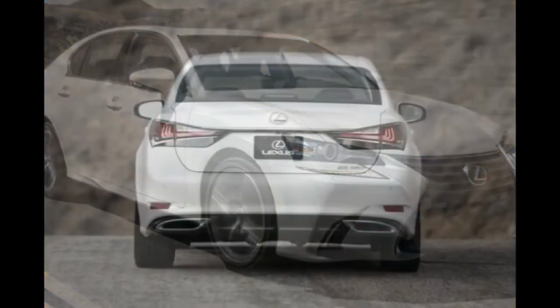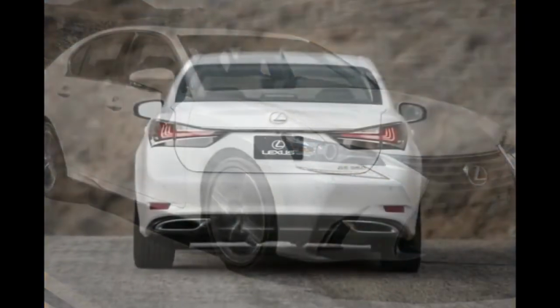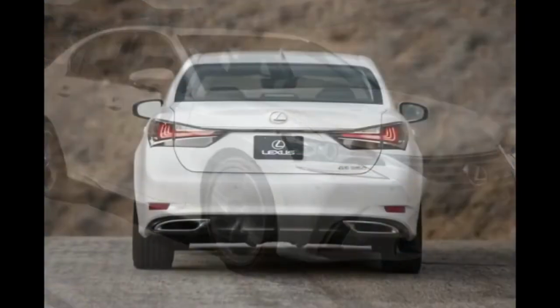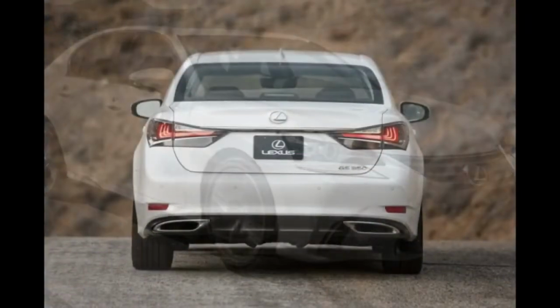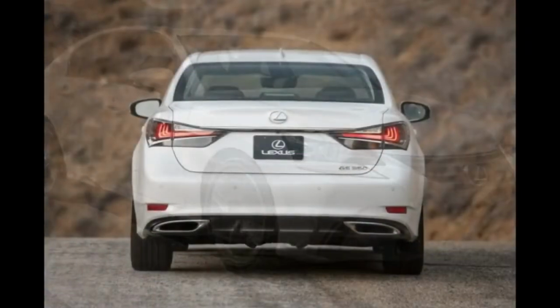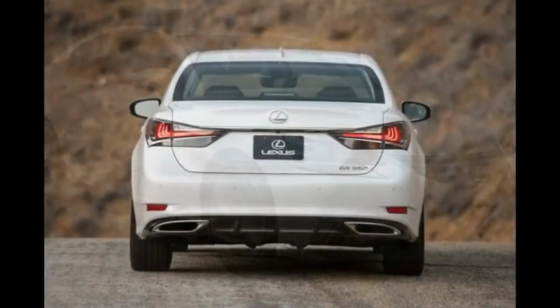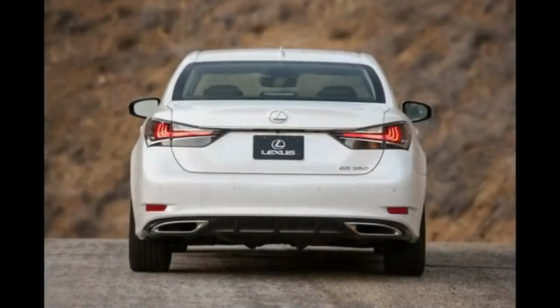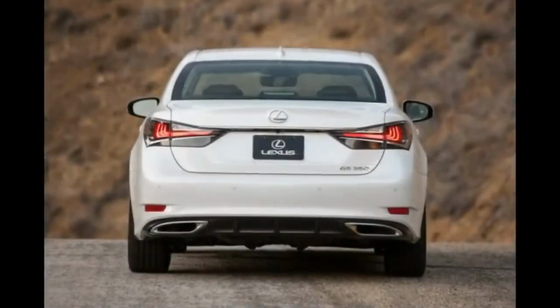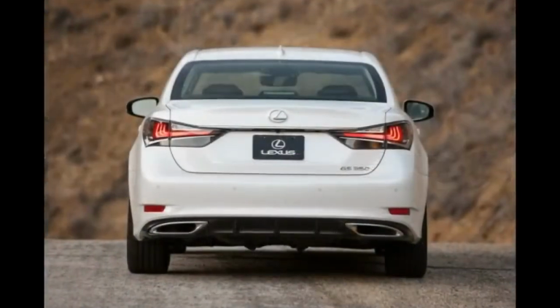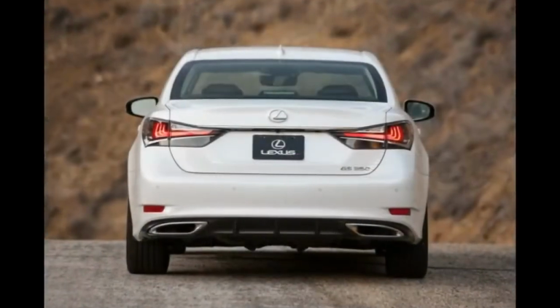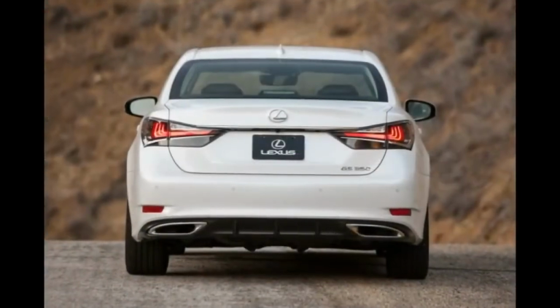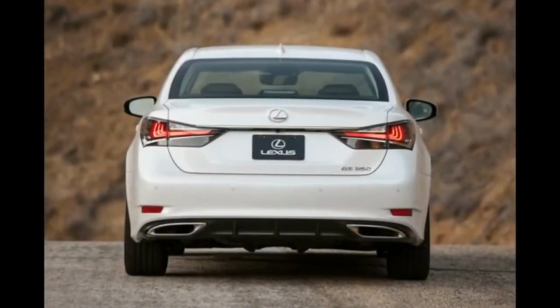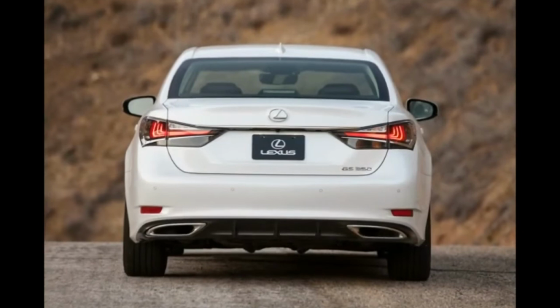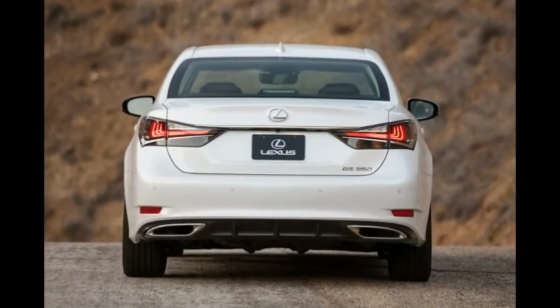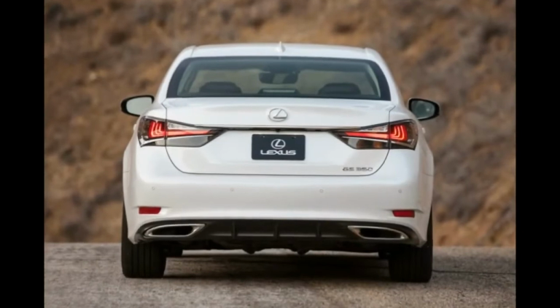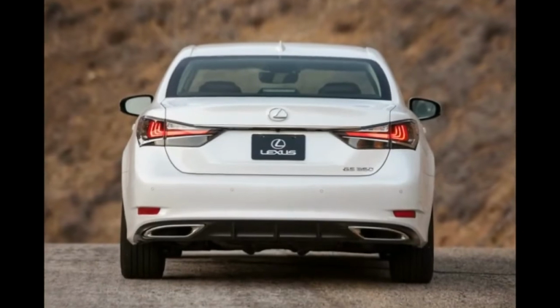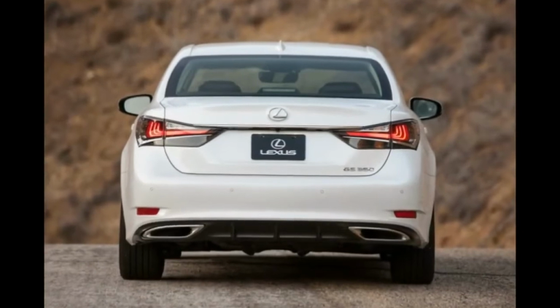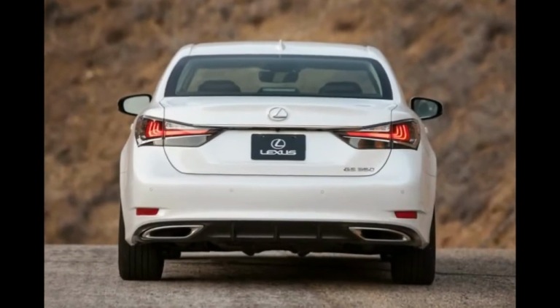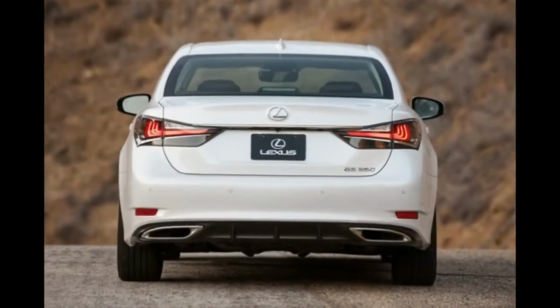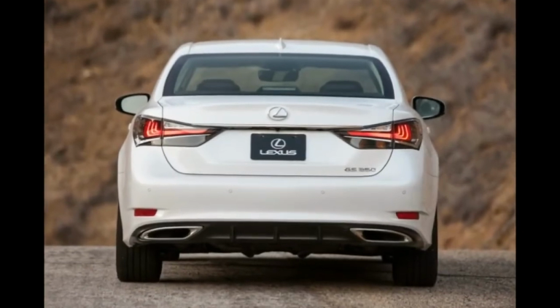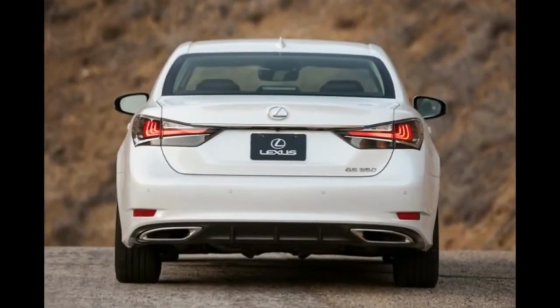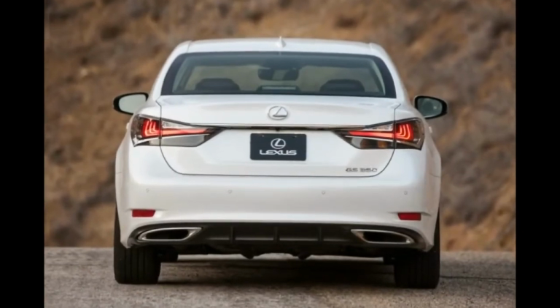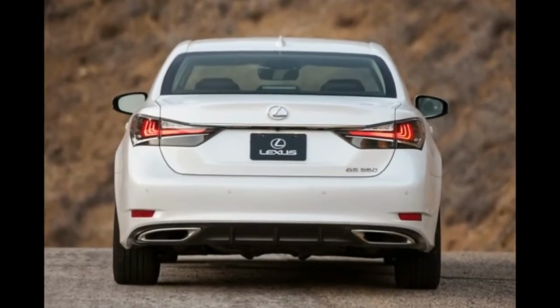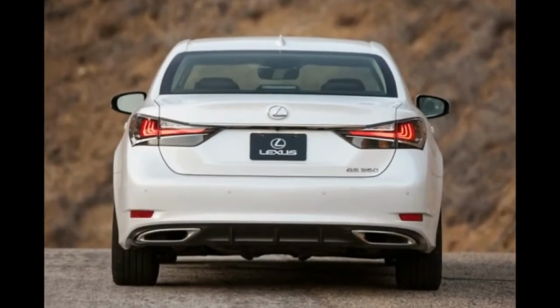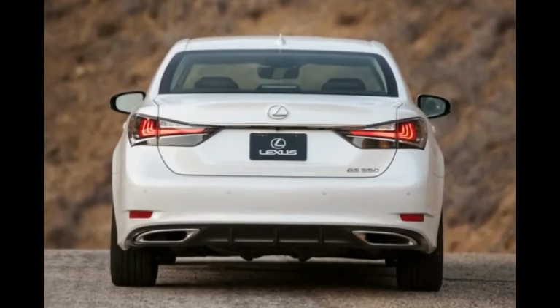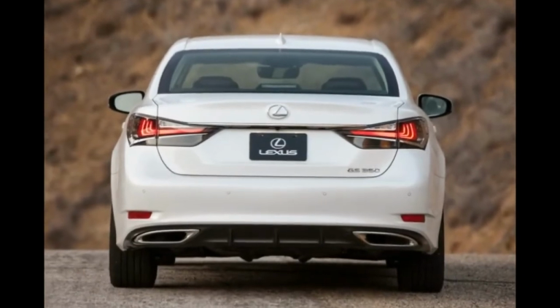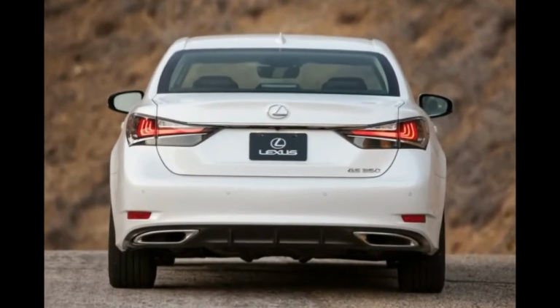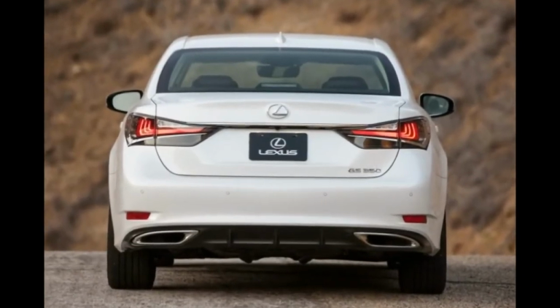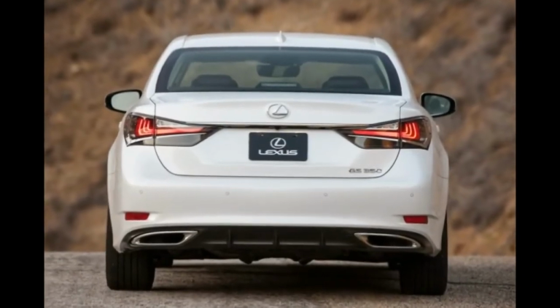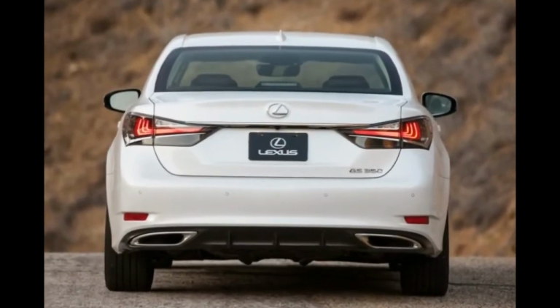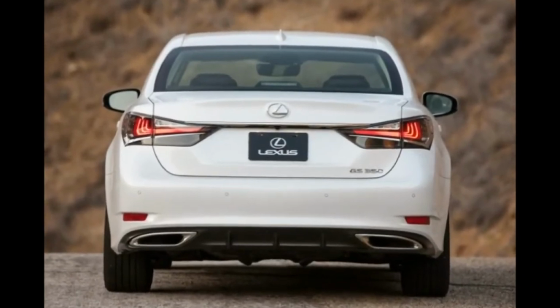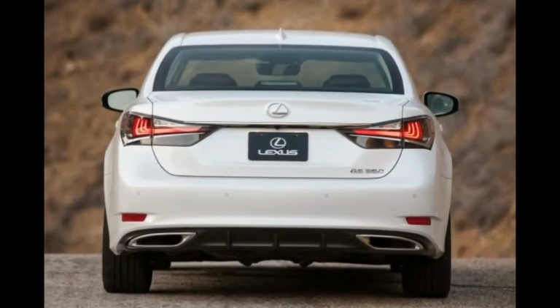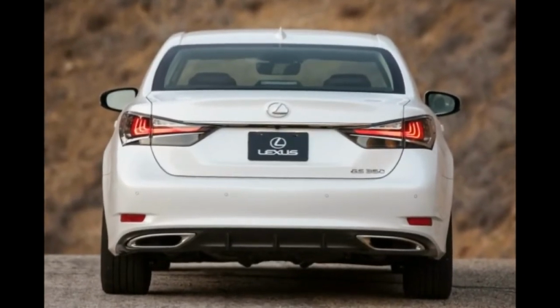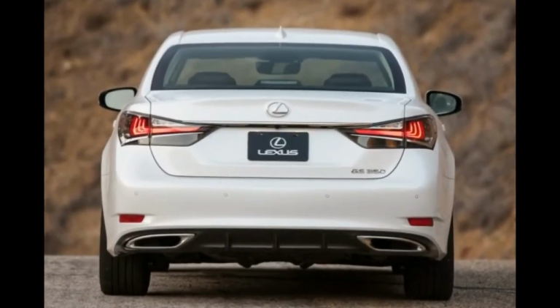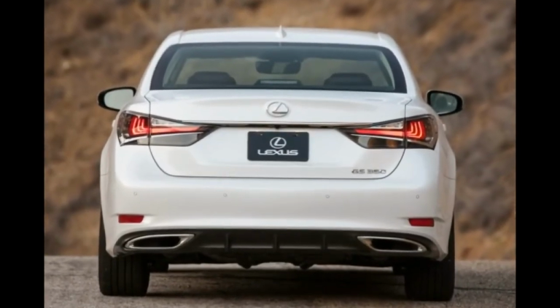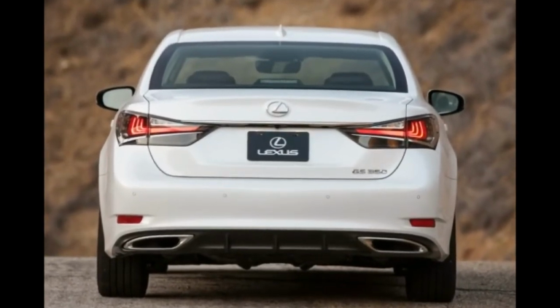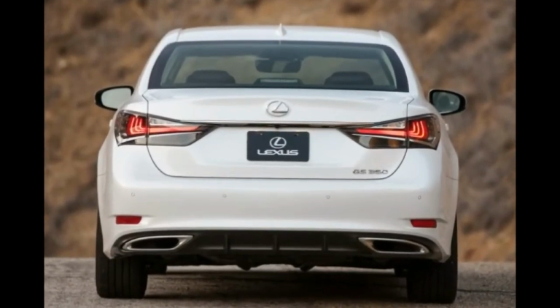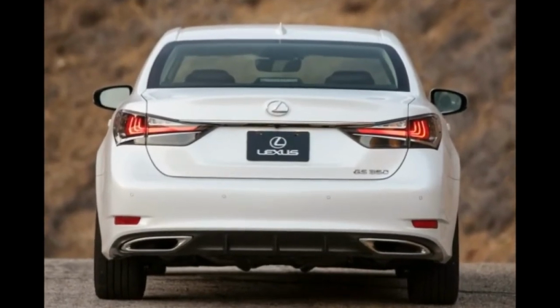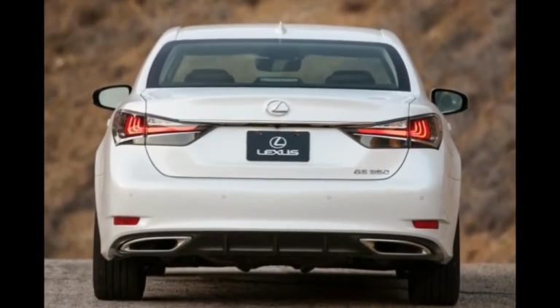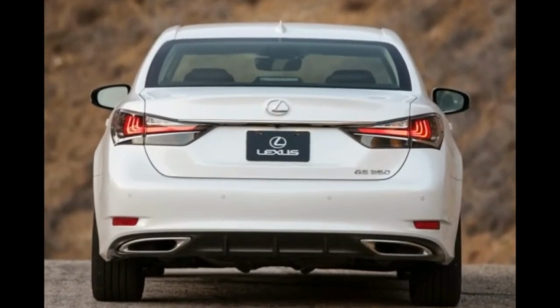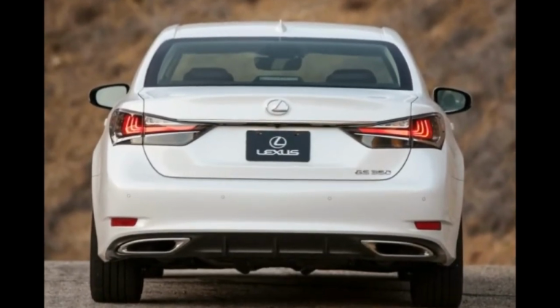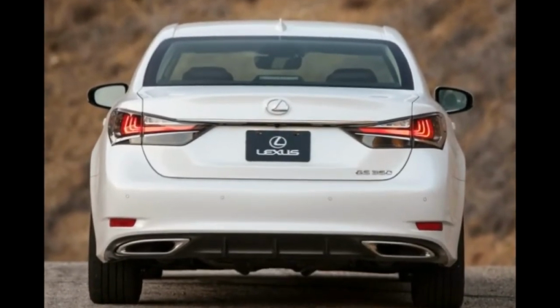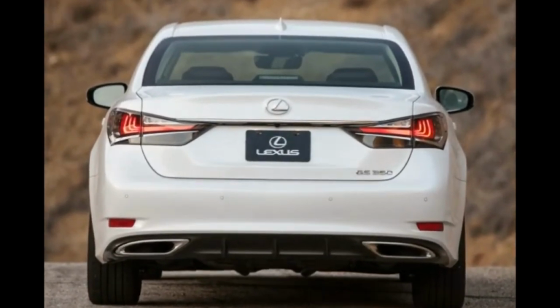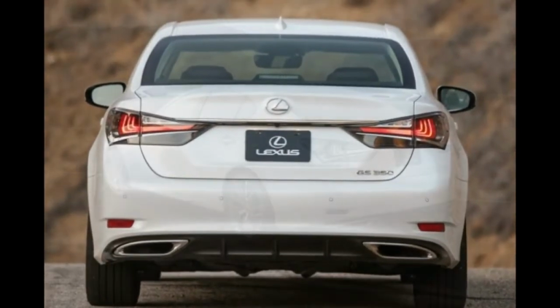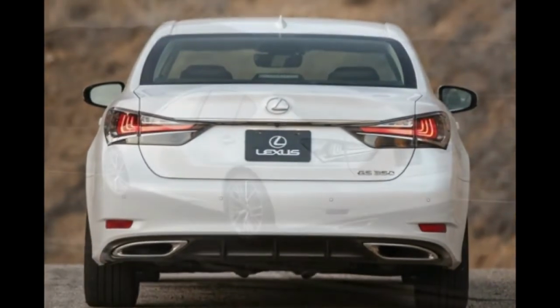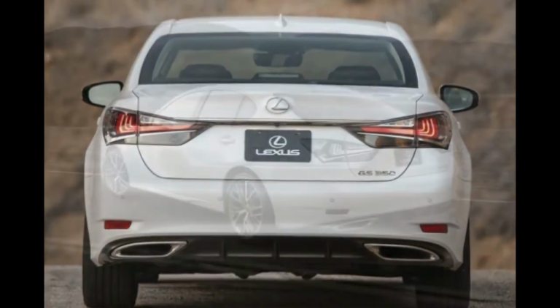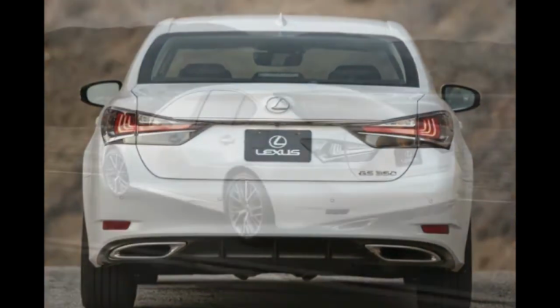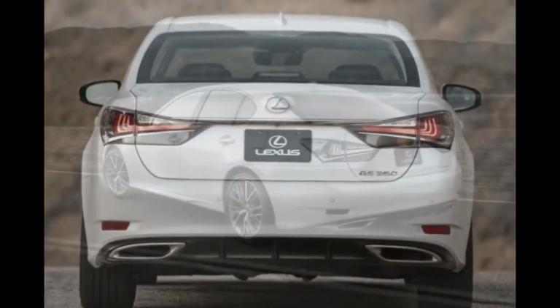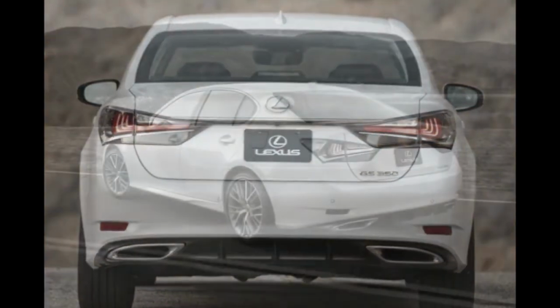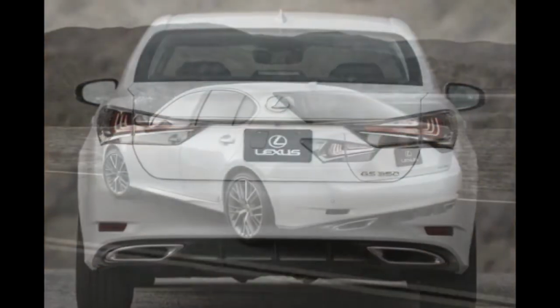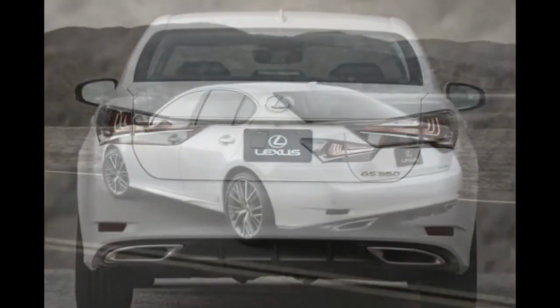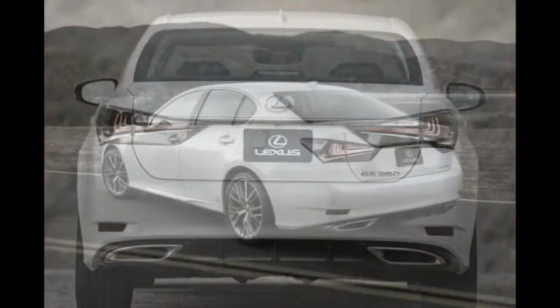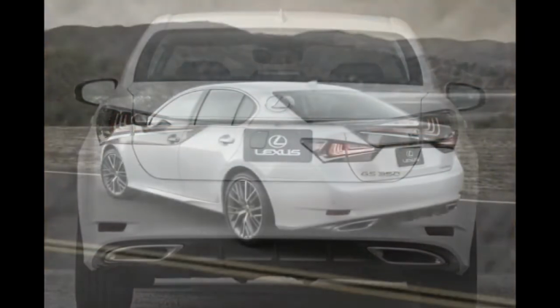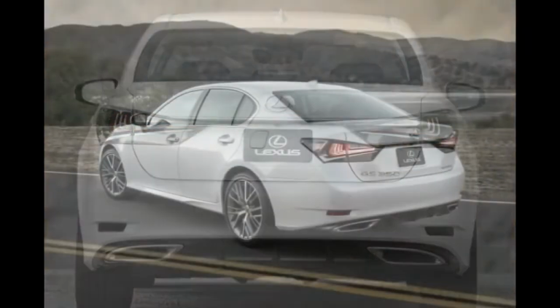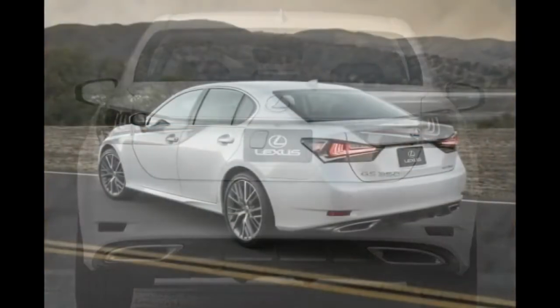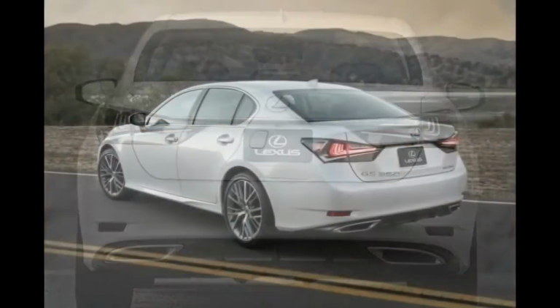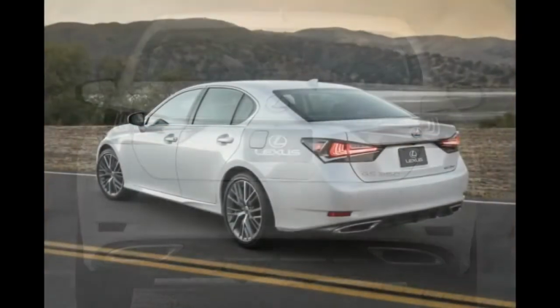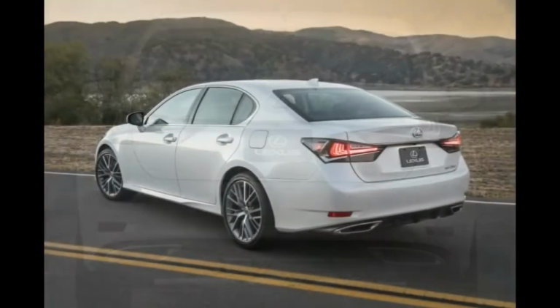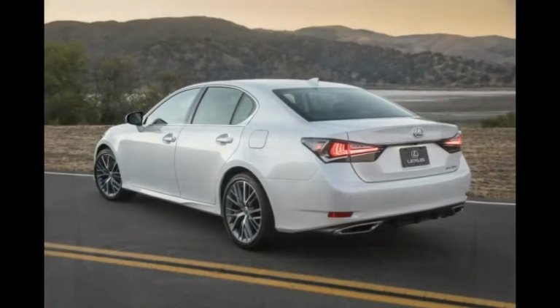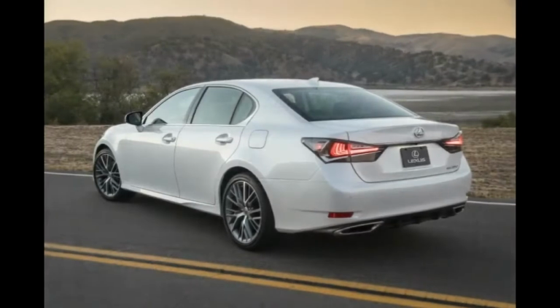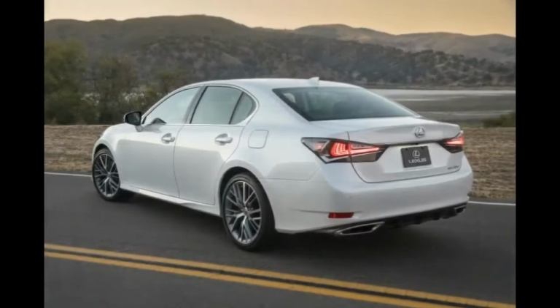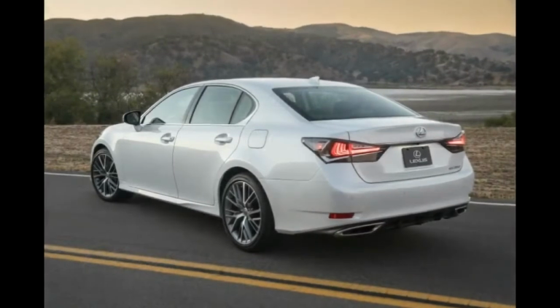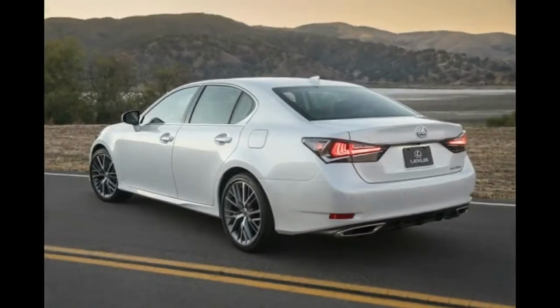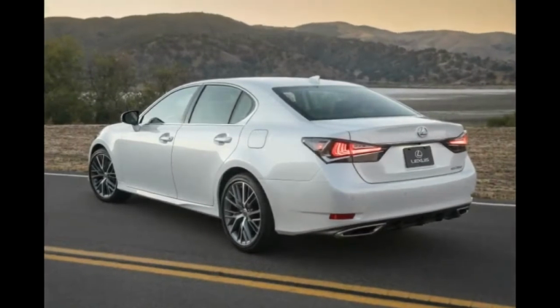Forget the Euro sports sedans — if you want something which shows you have creativity and flavor, go for the Lexus.